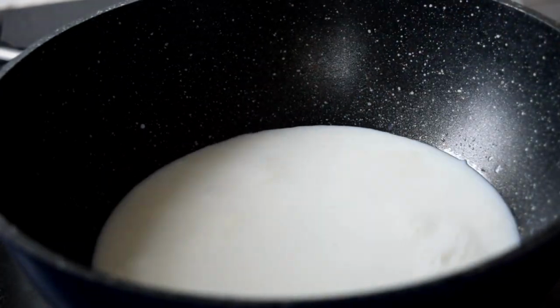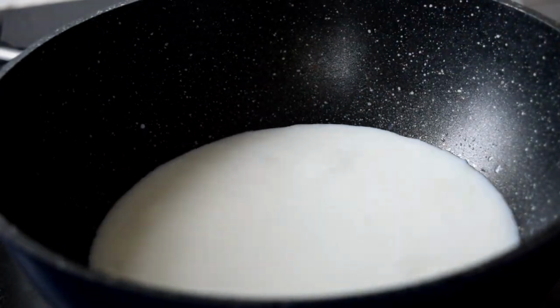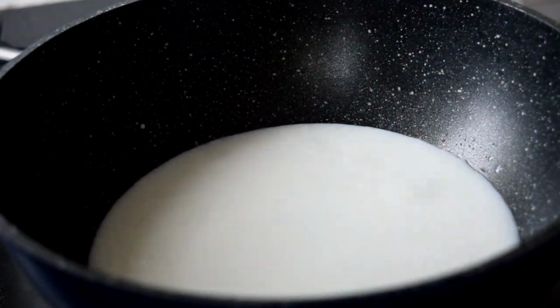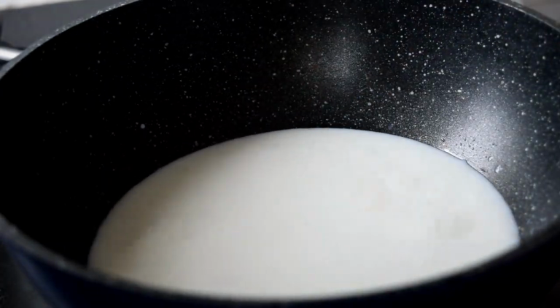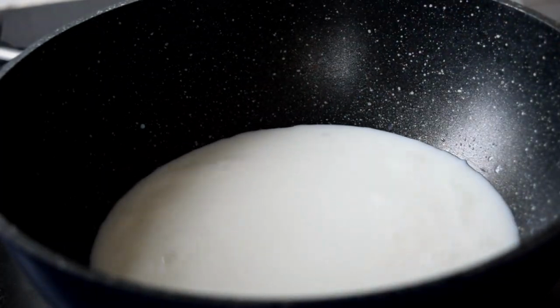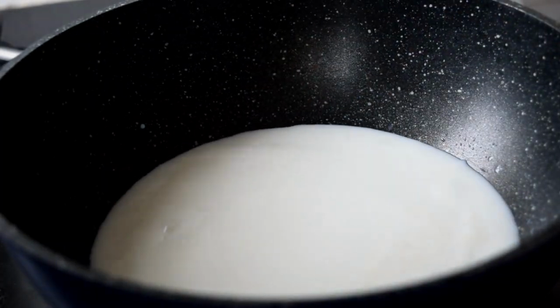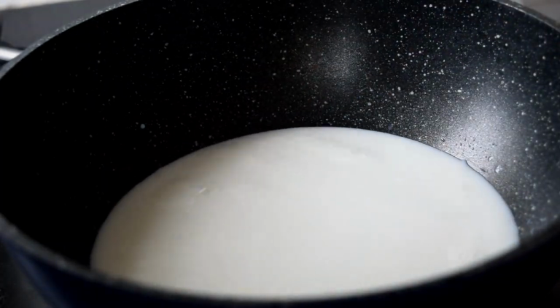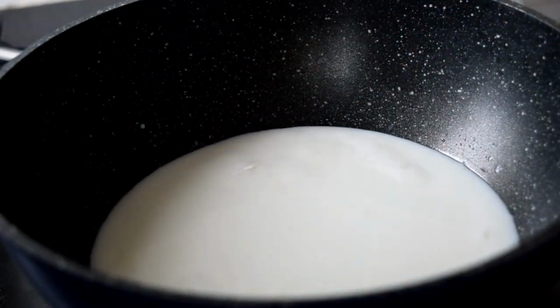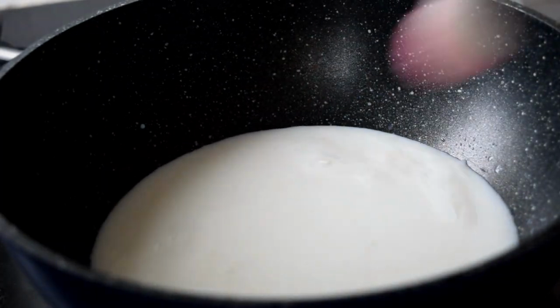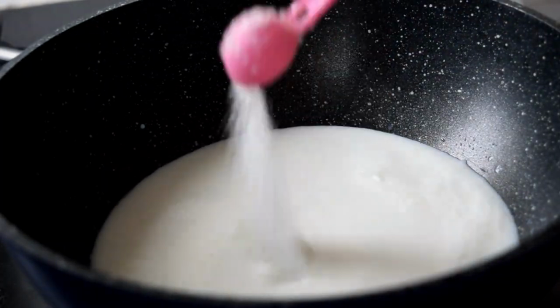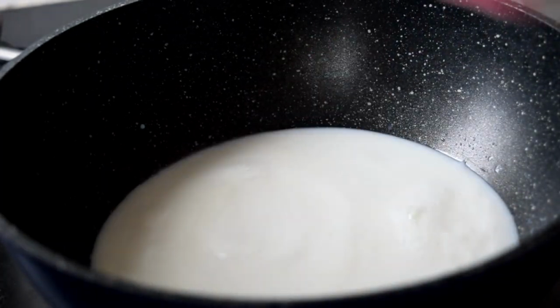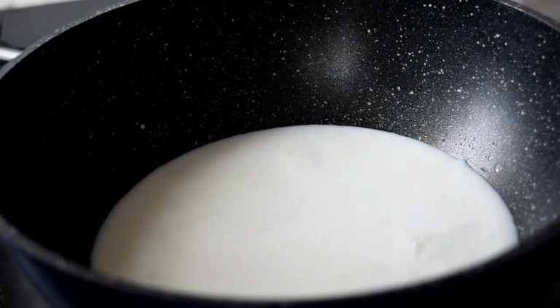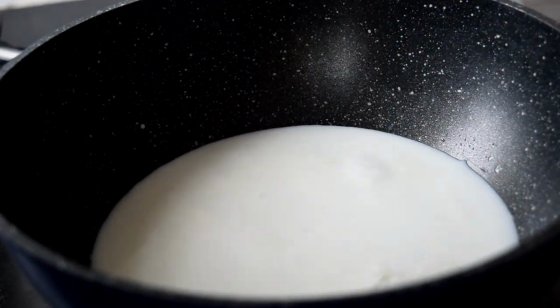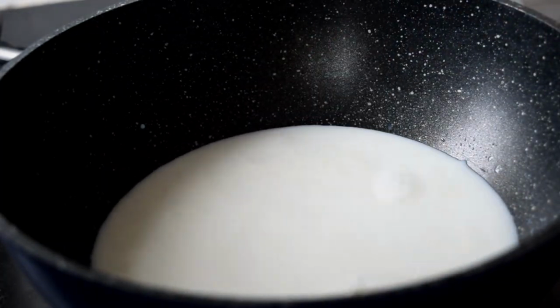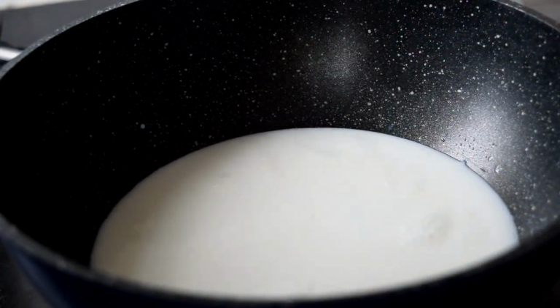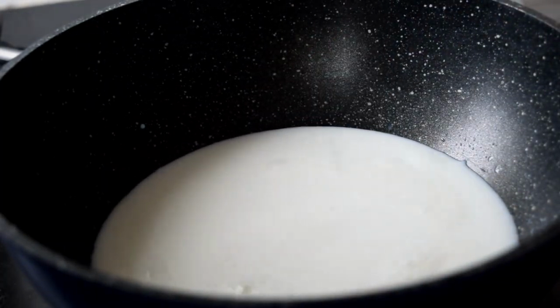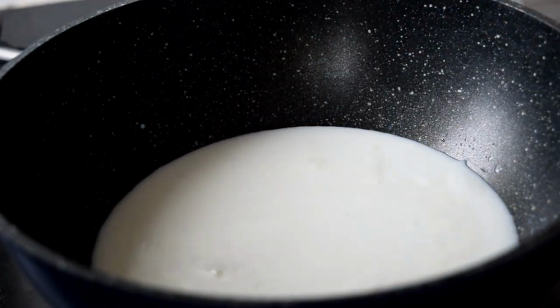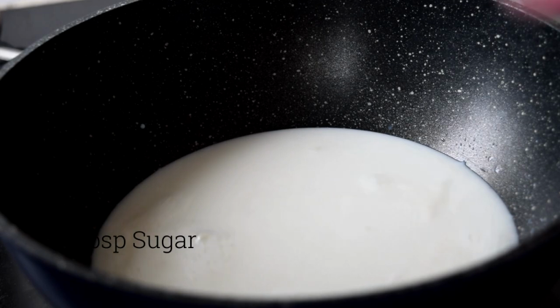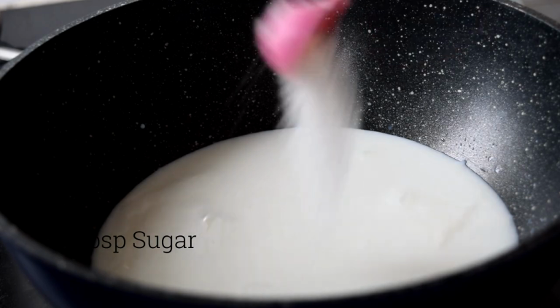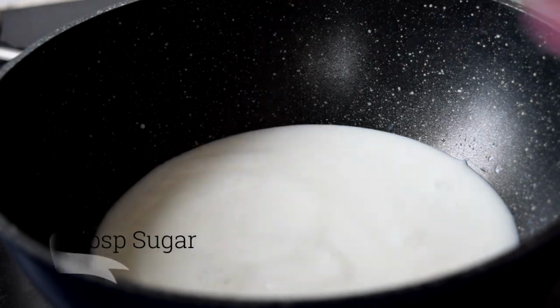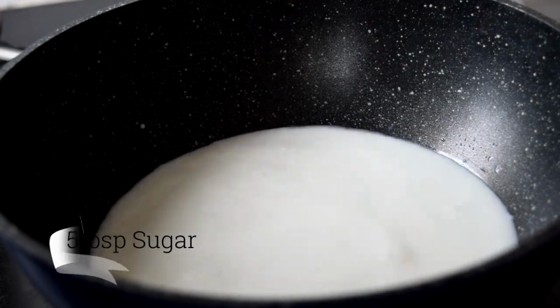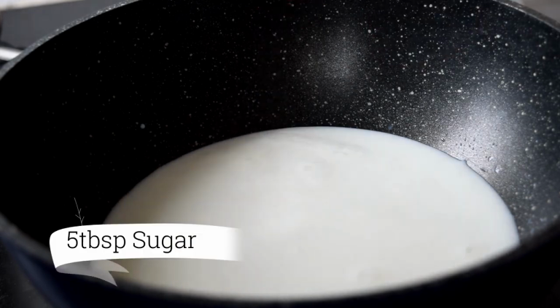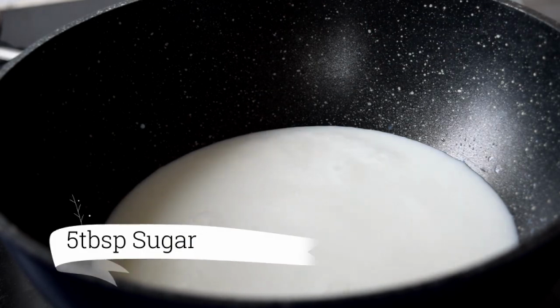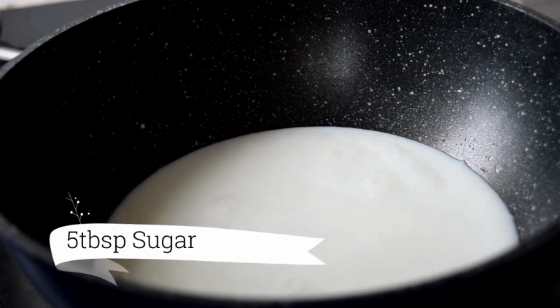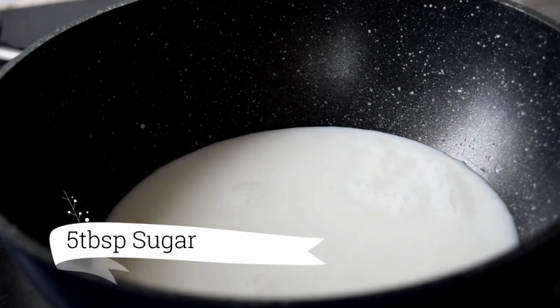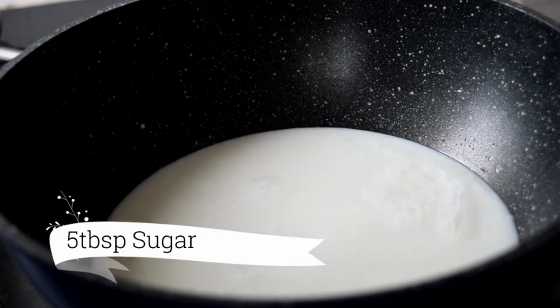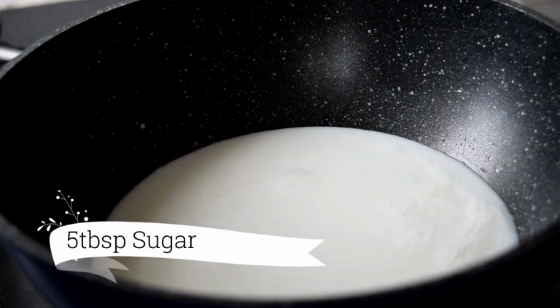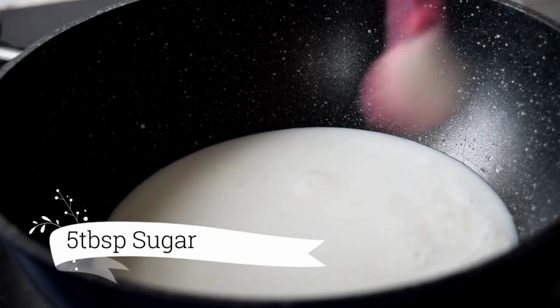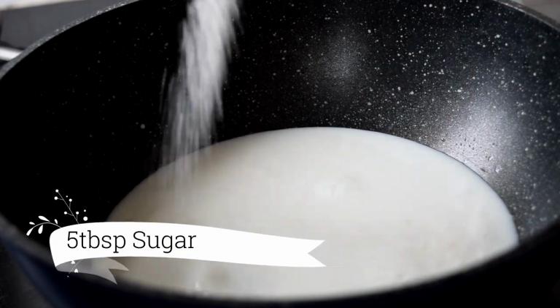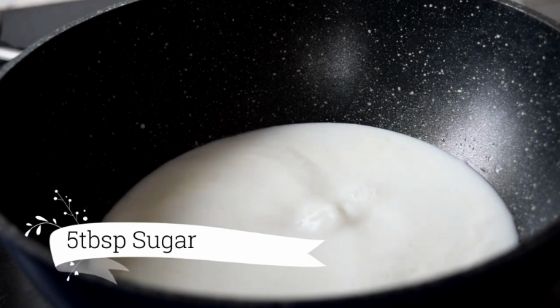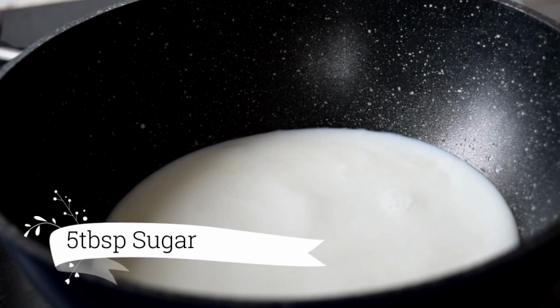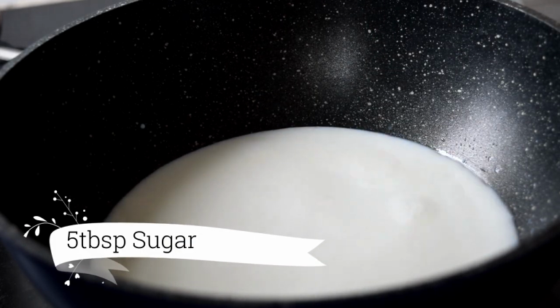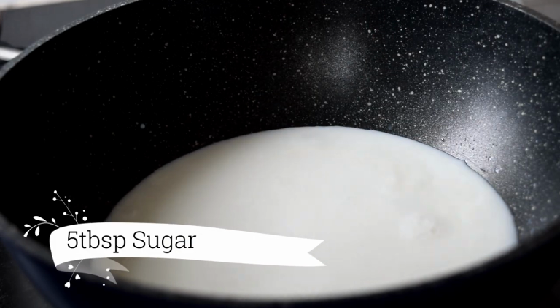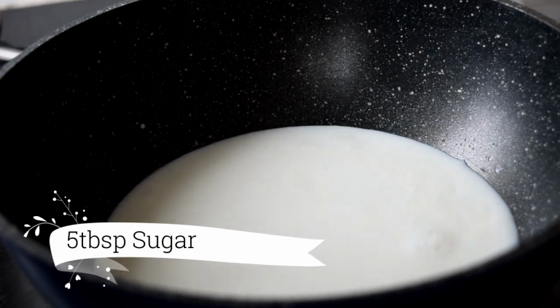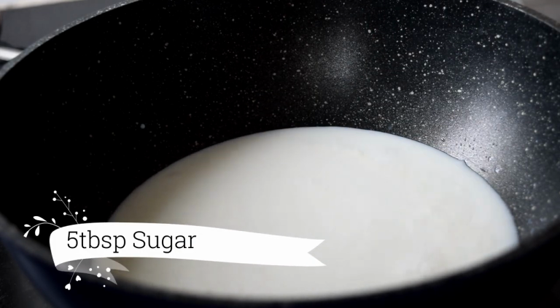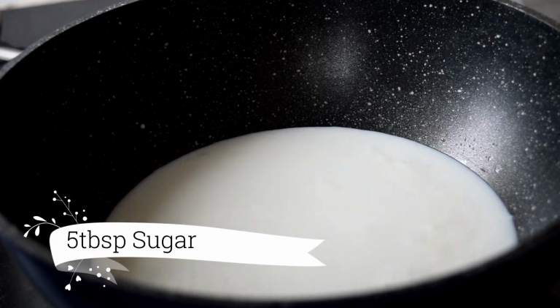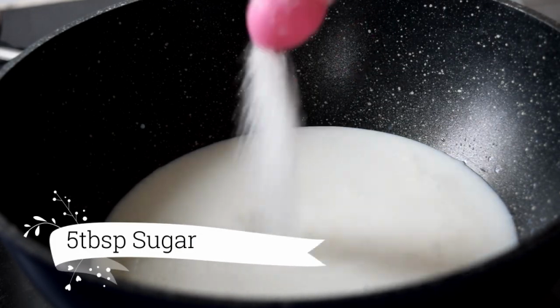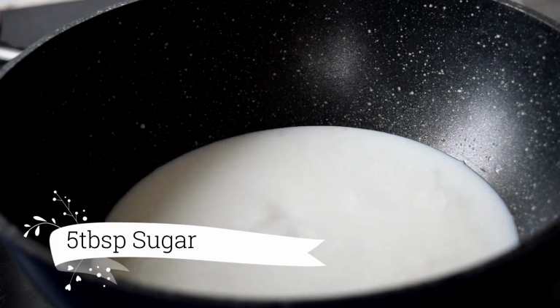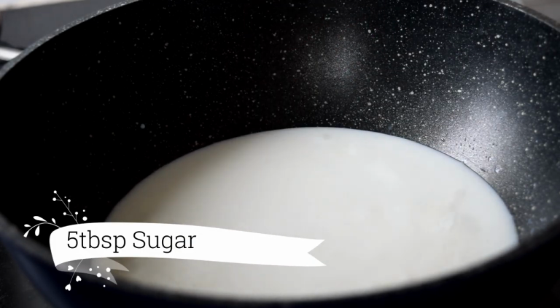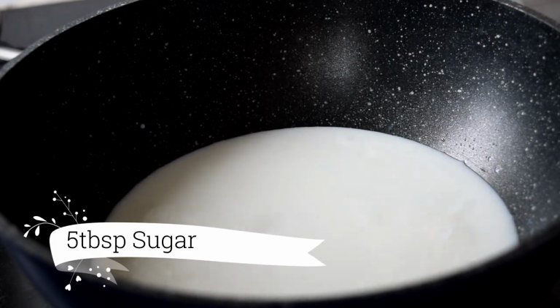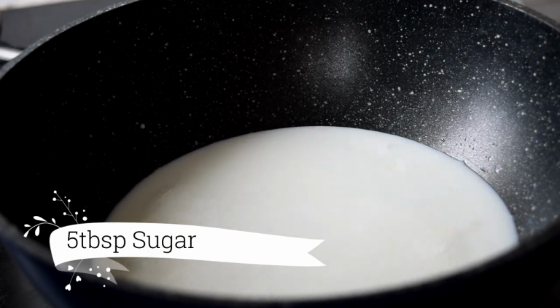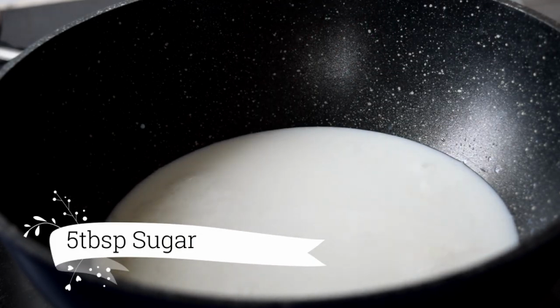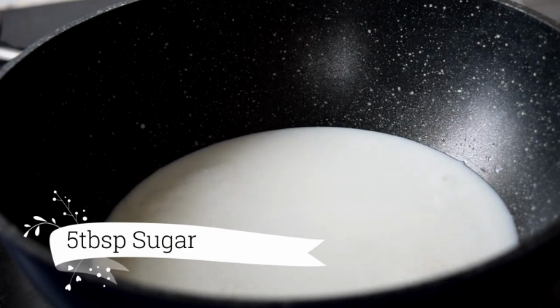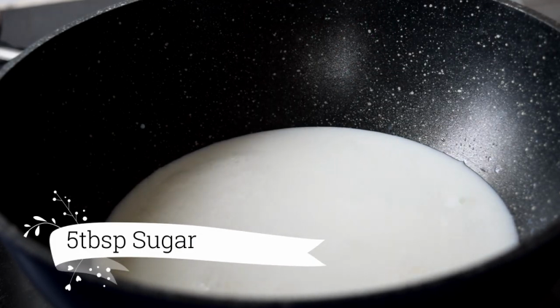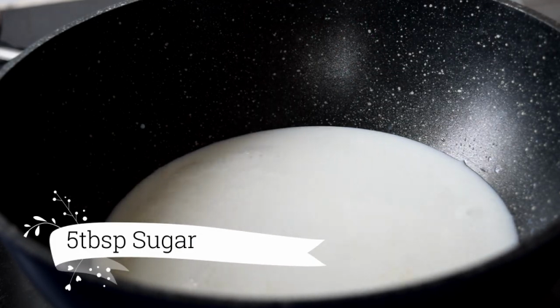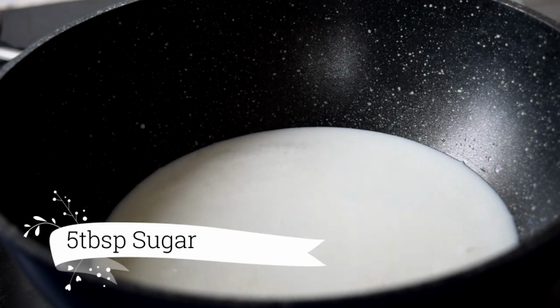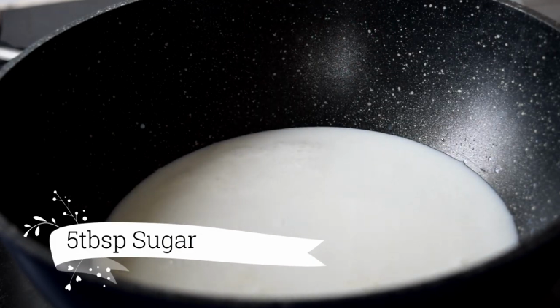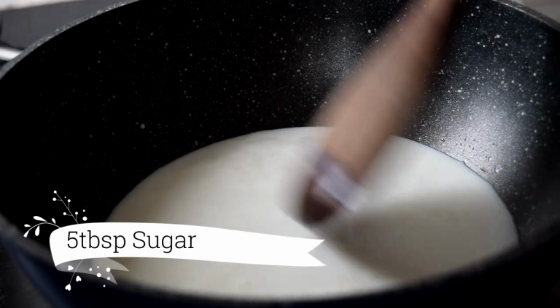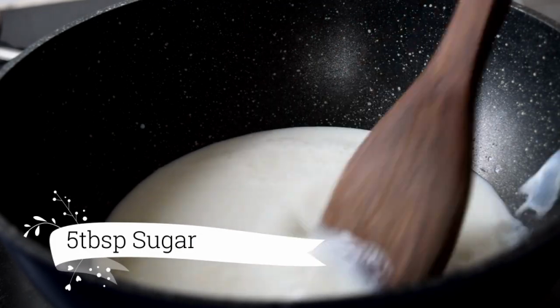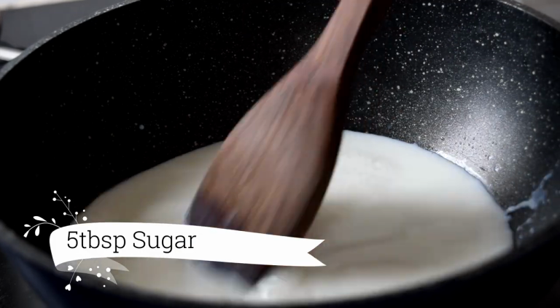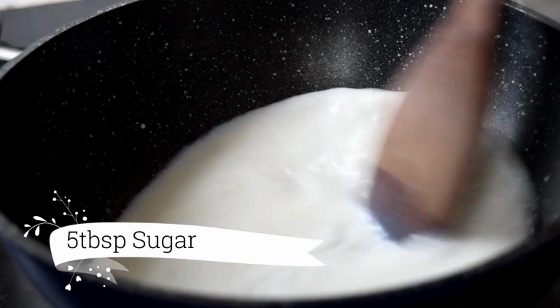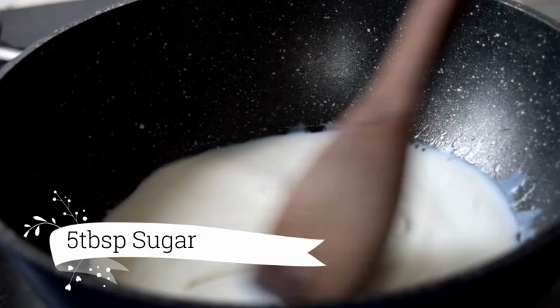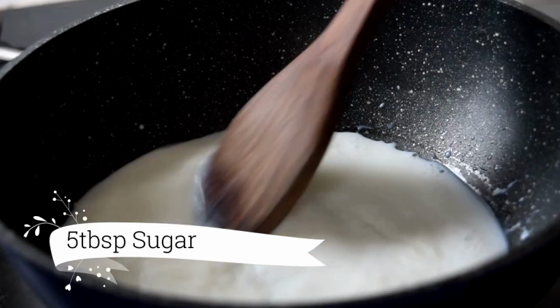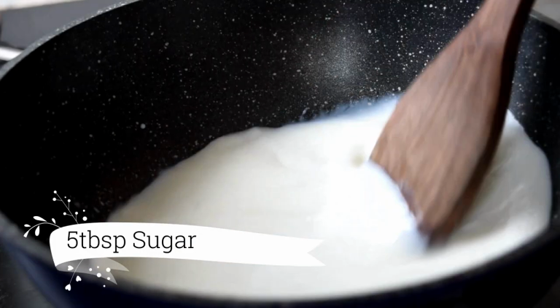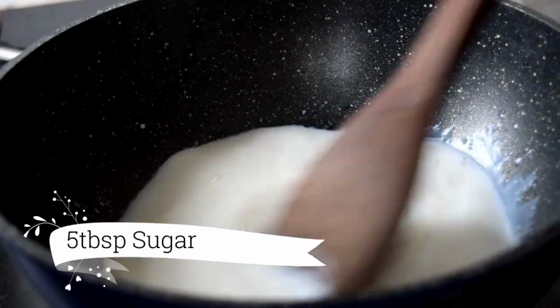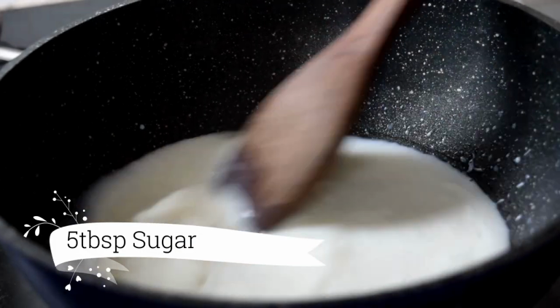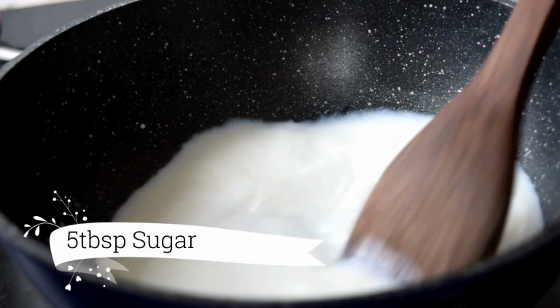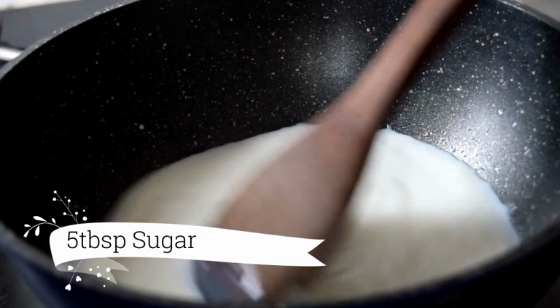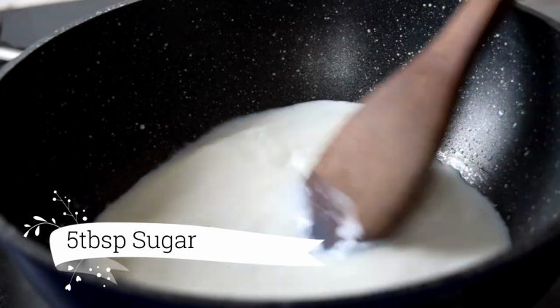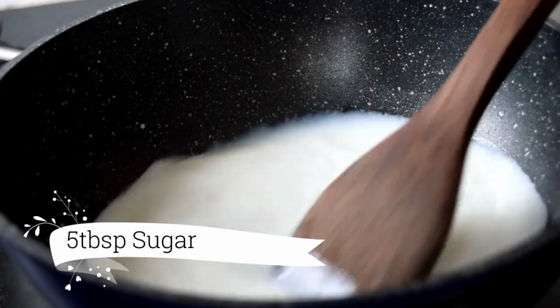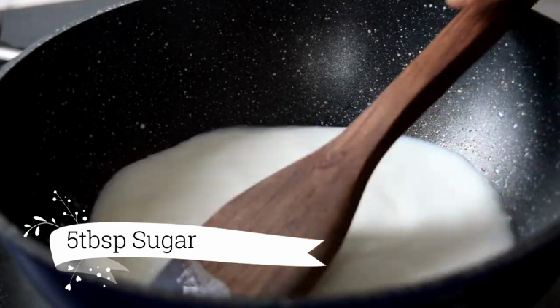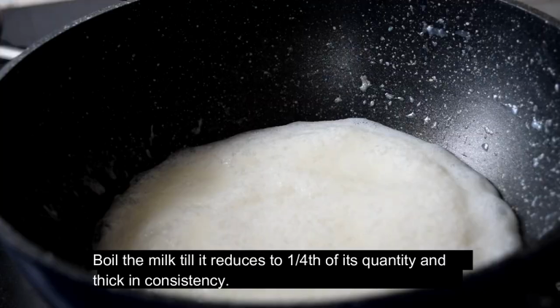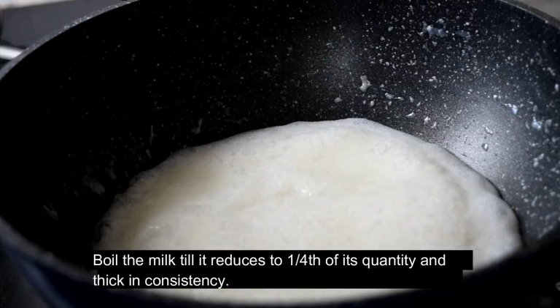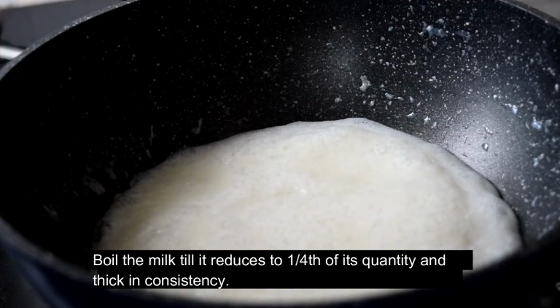If you want to put it in the water, you can use it as creamy. Put a little bit of sugar in the water.